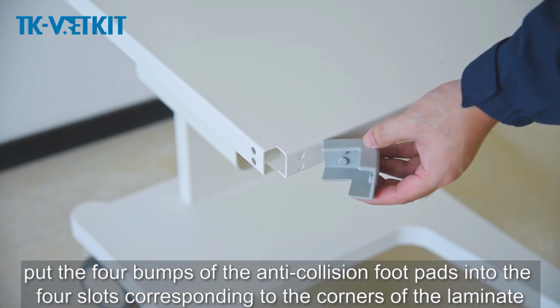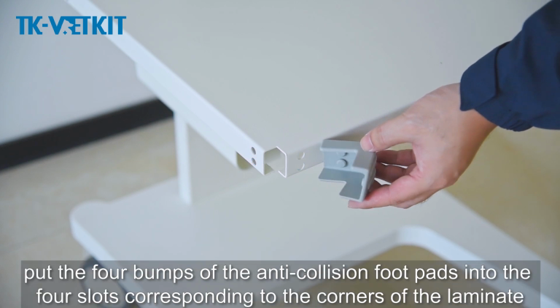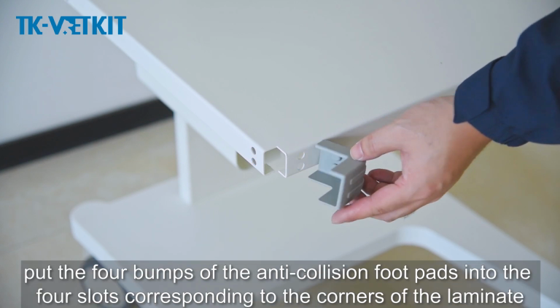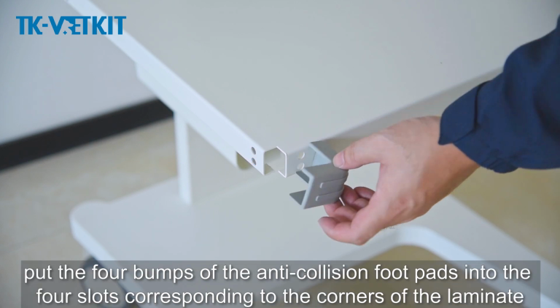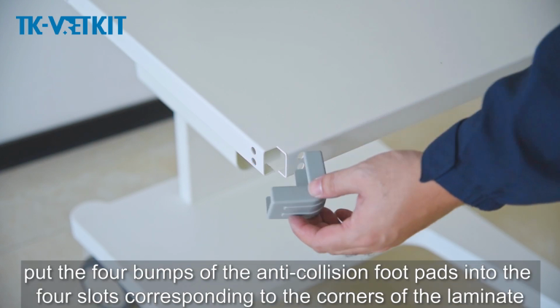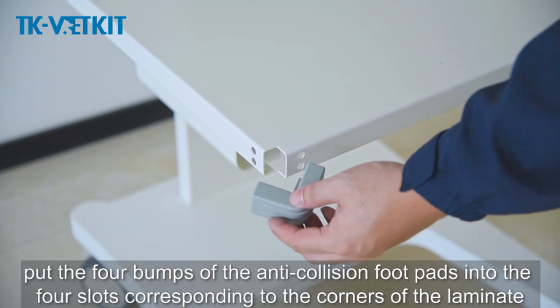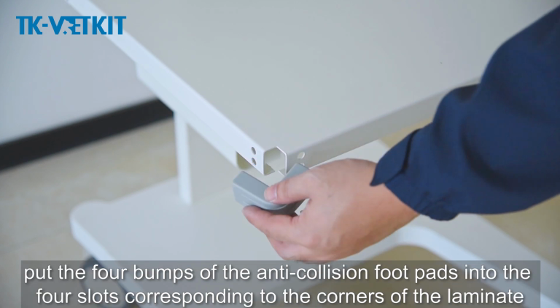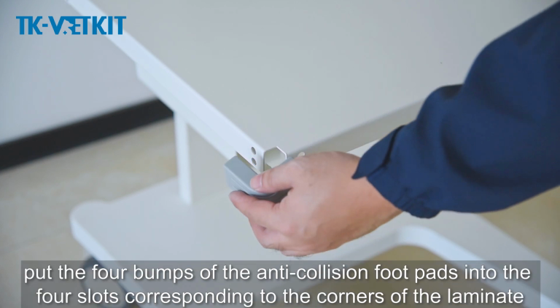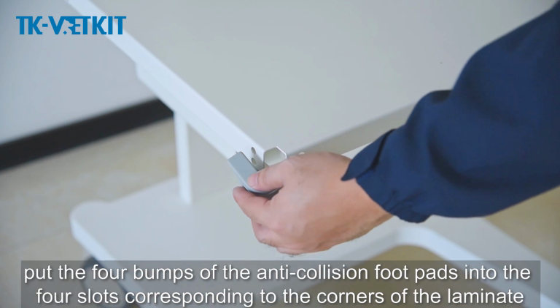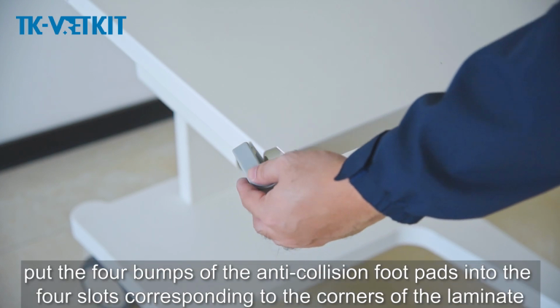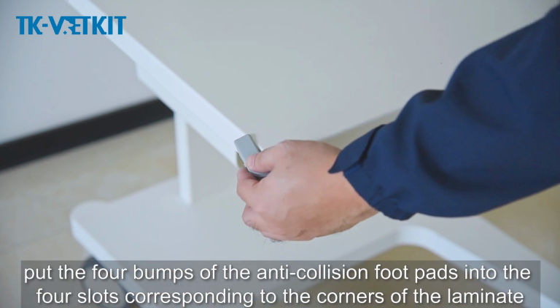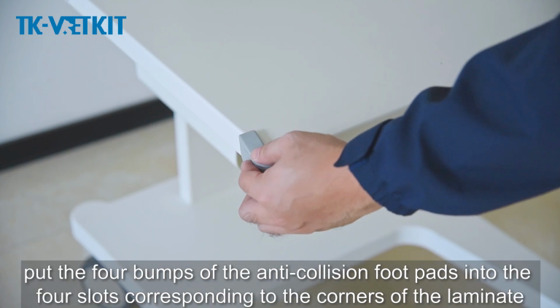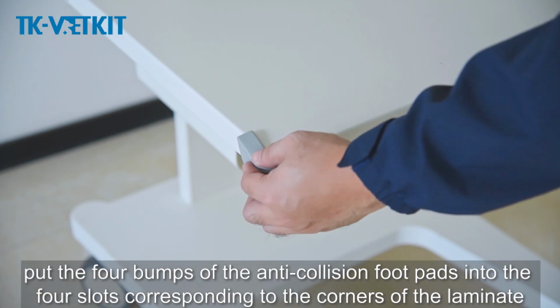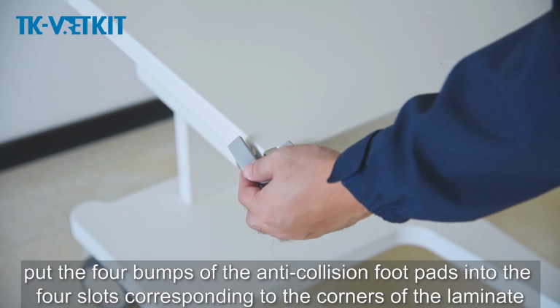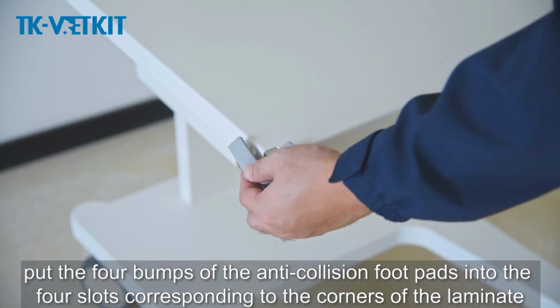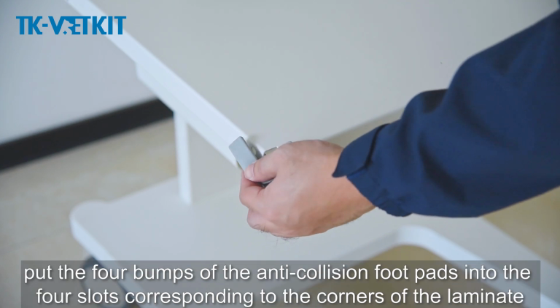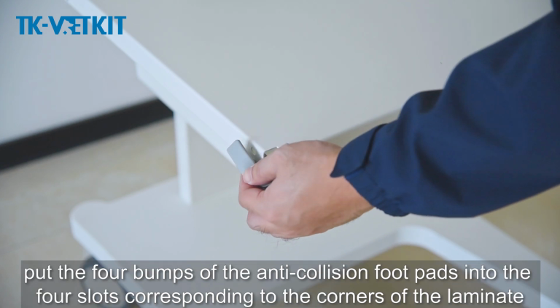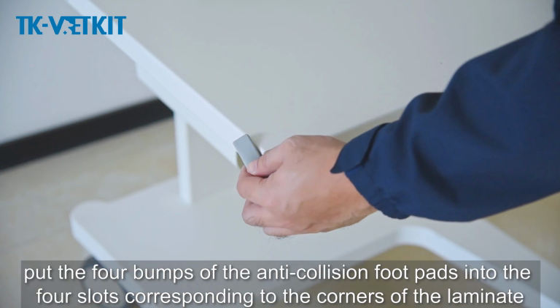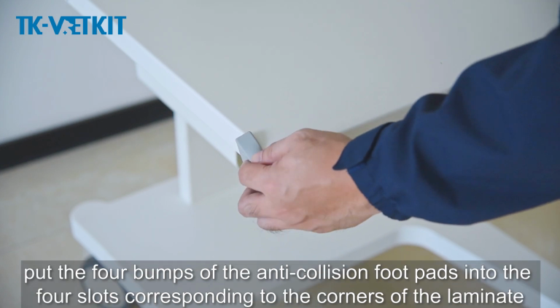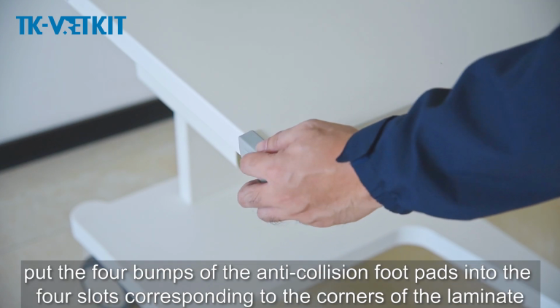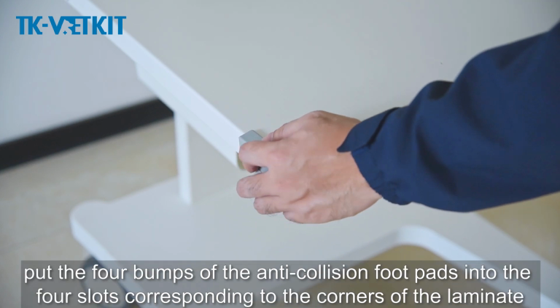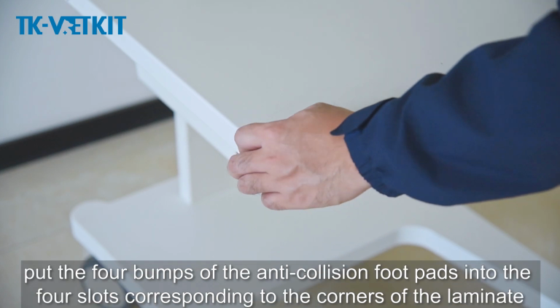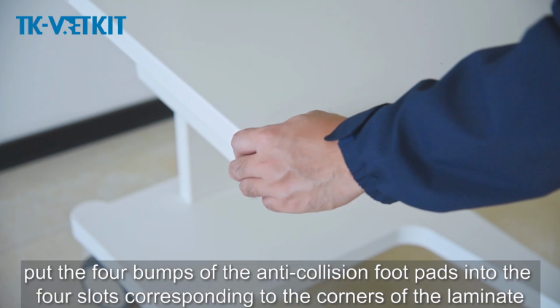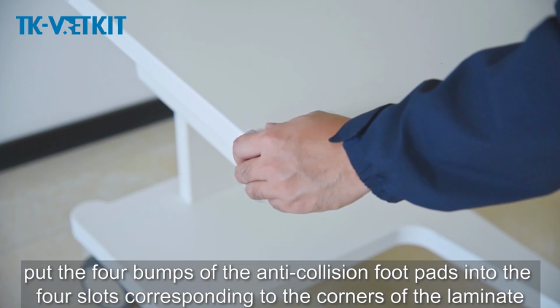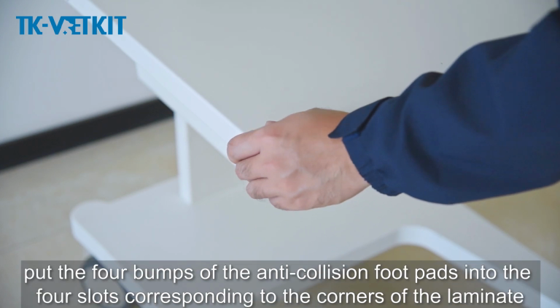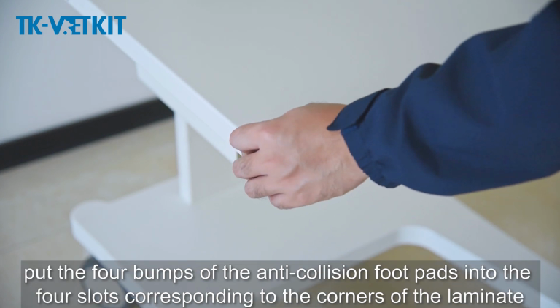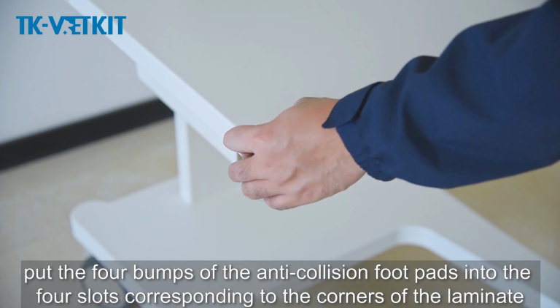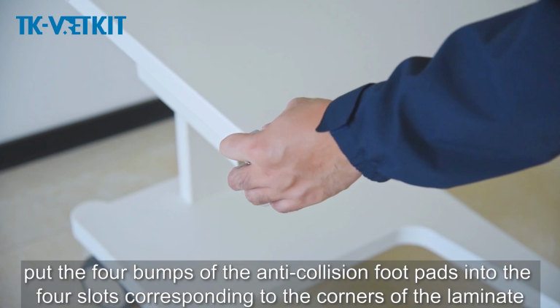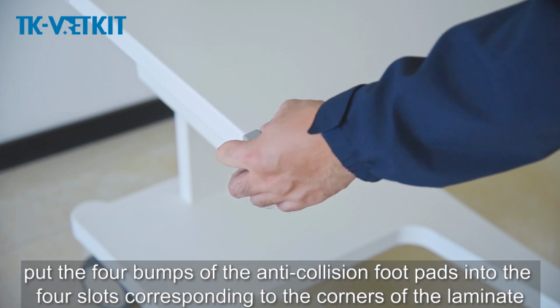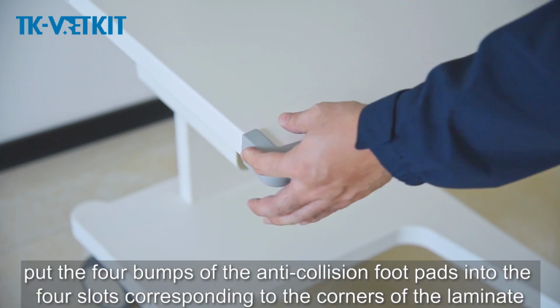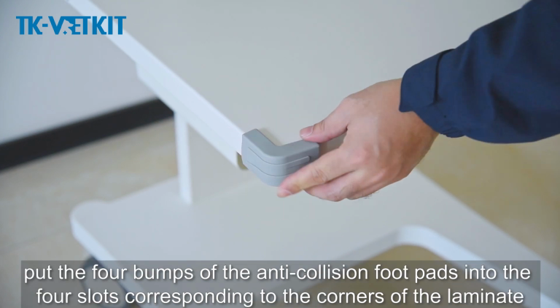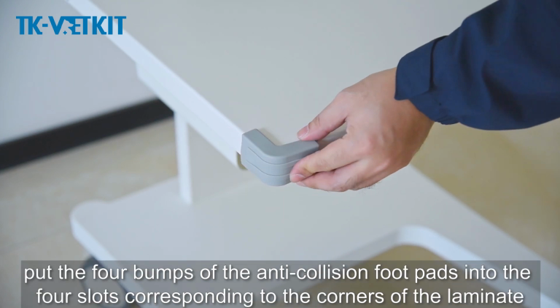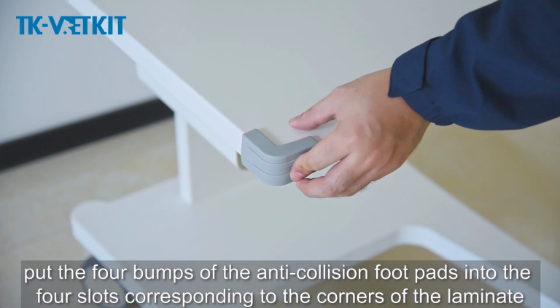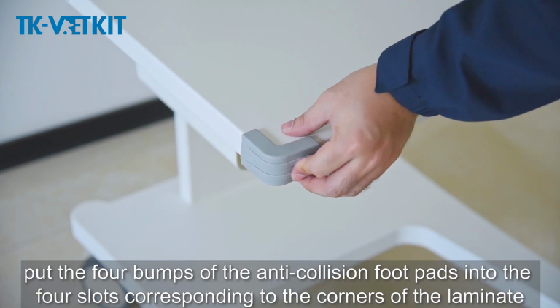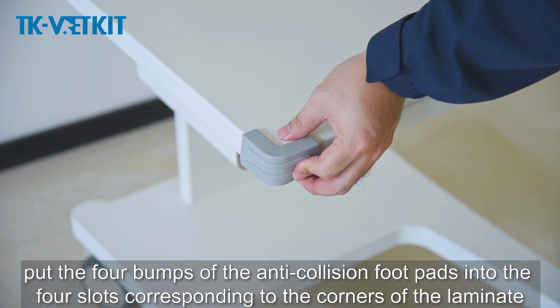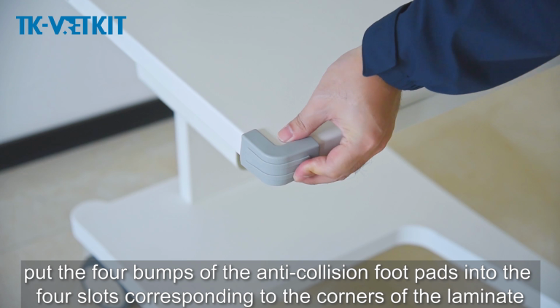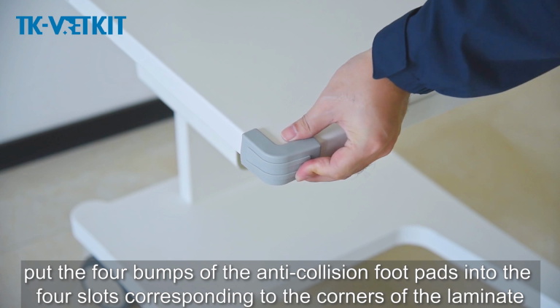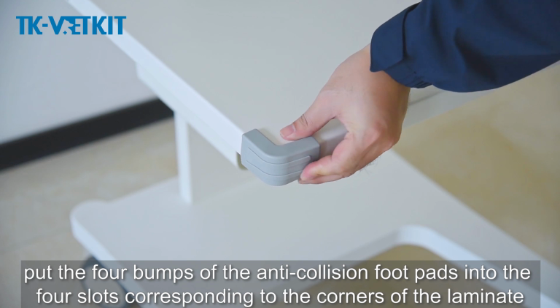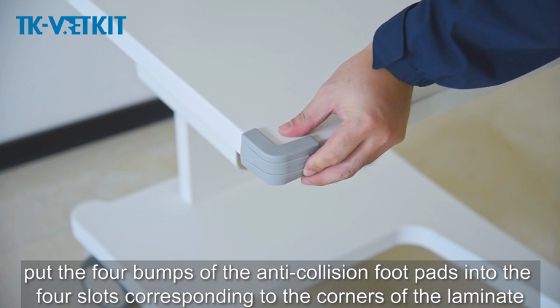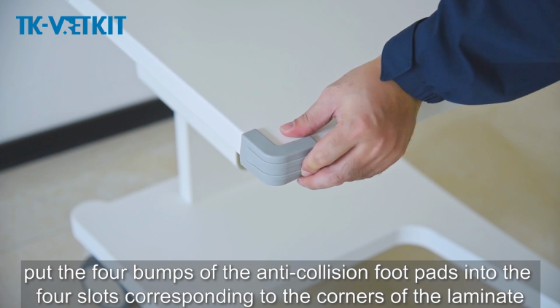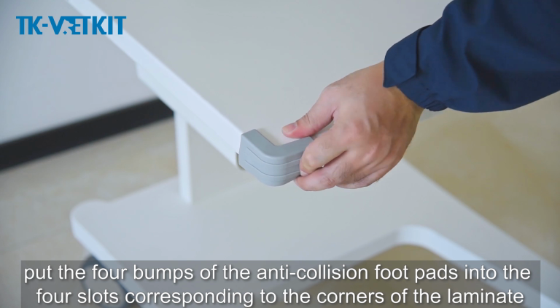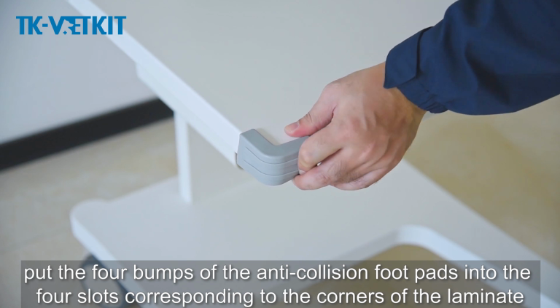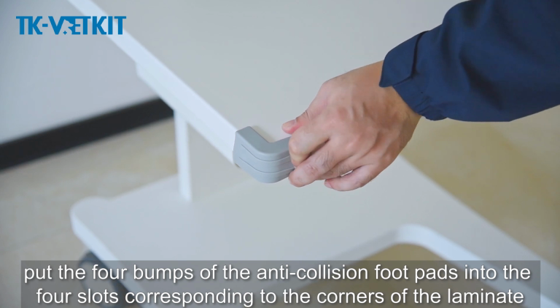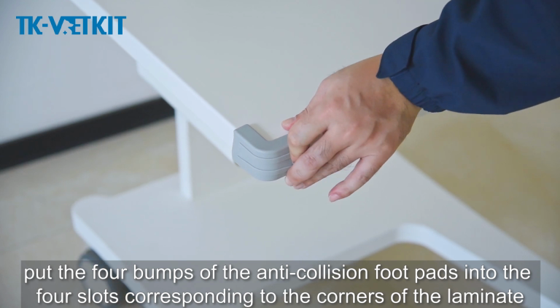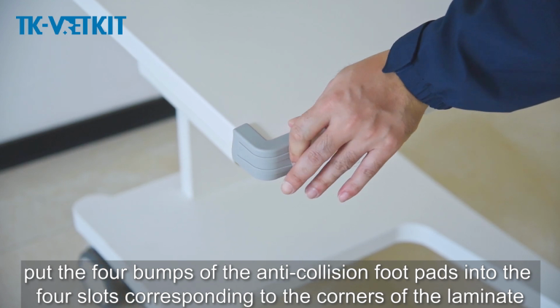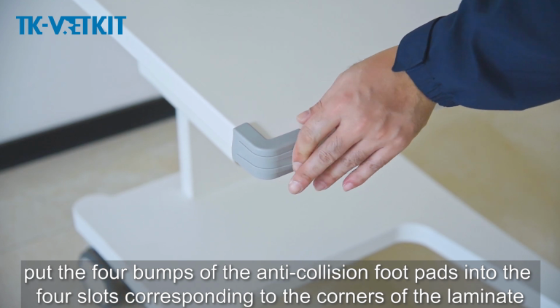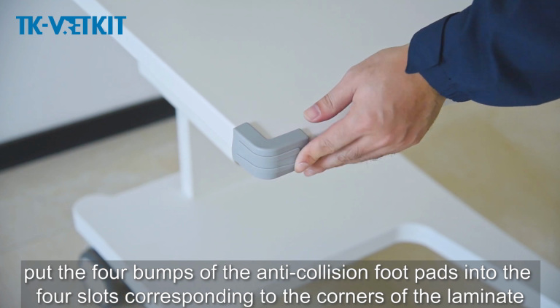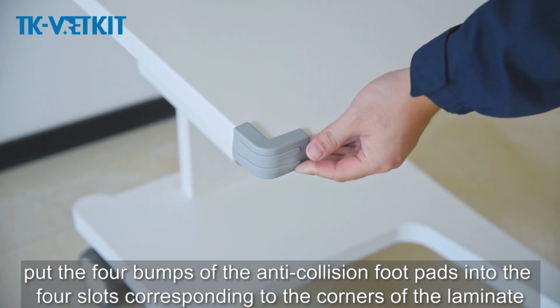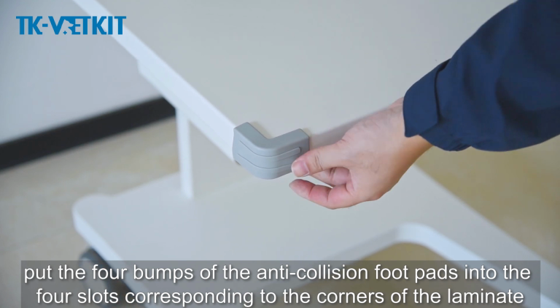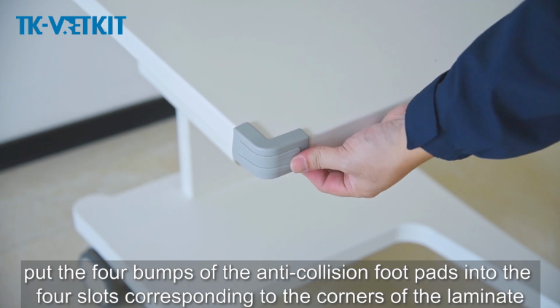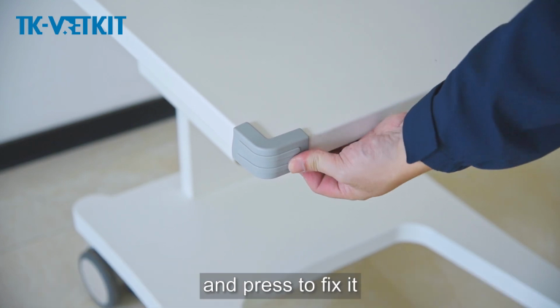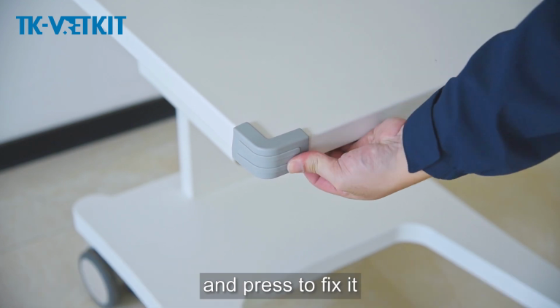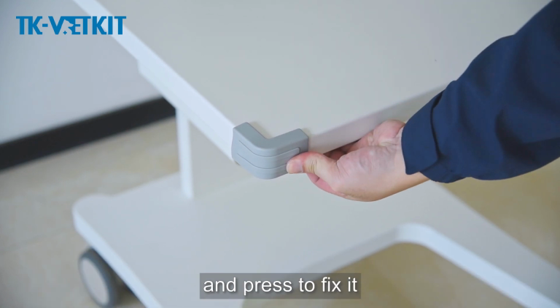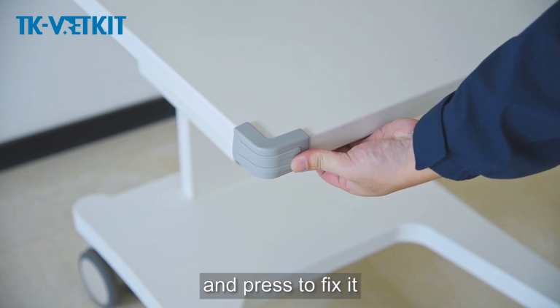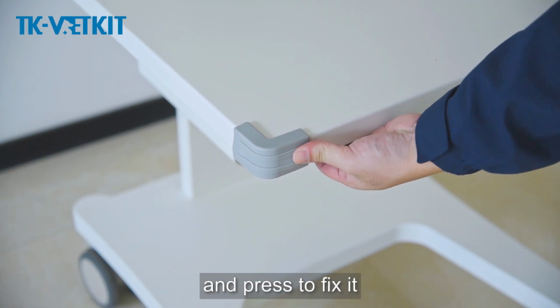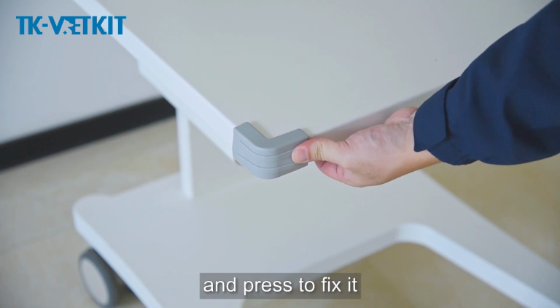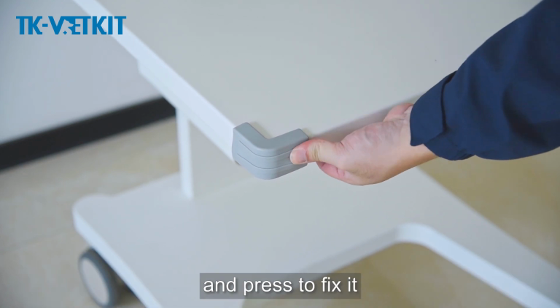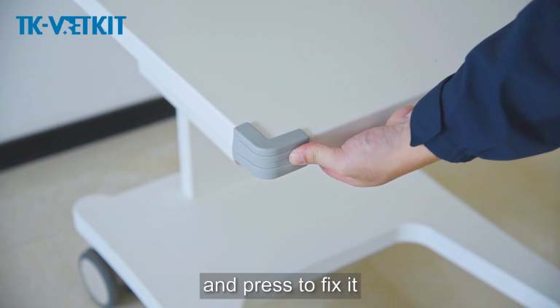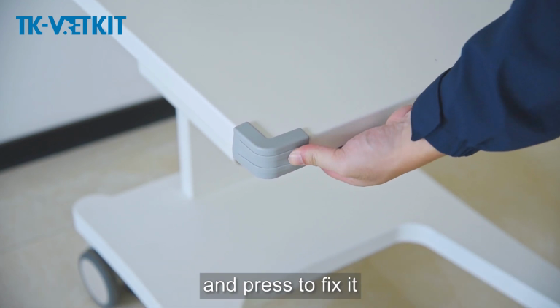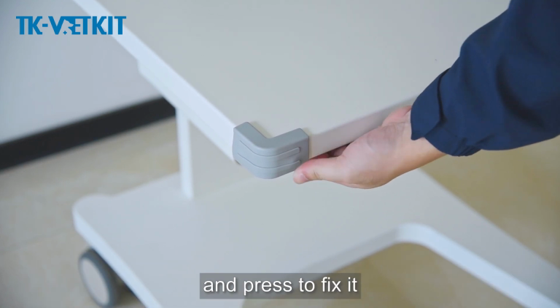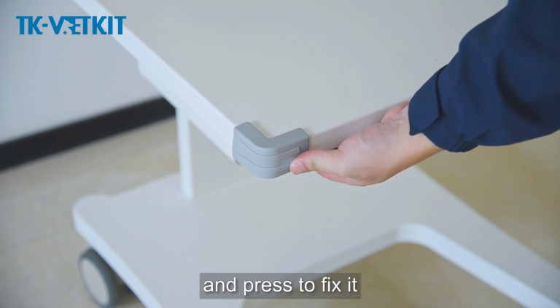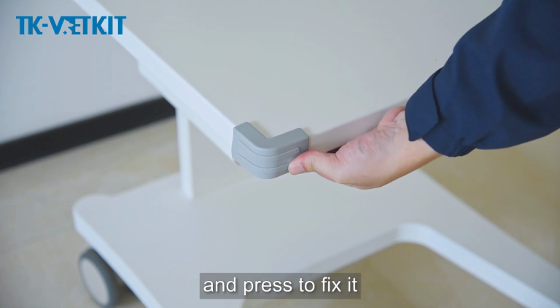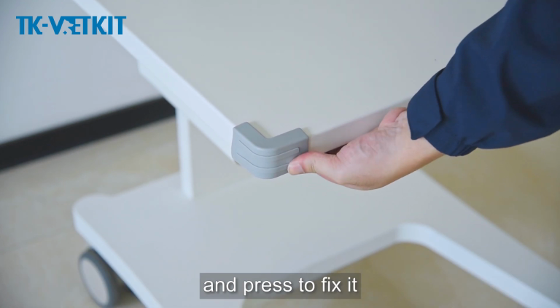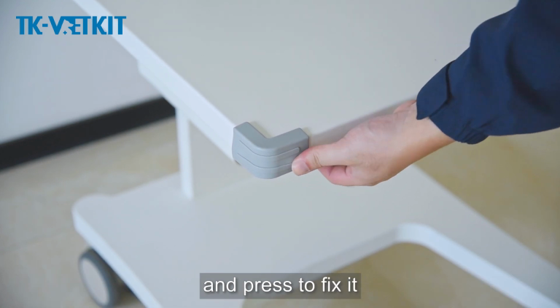Install the anti-collision rubber pads: put the four bumps of the anti-collision foot pads into the four slots corresponding to the corners of the laminate and press to fix it.